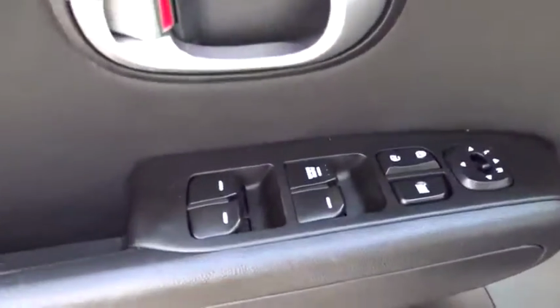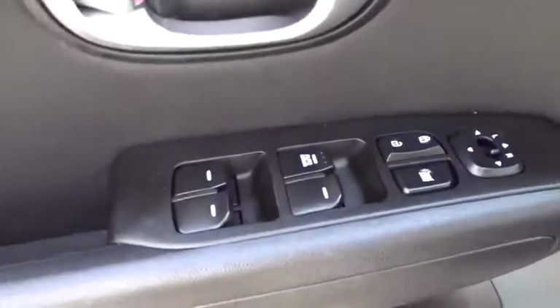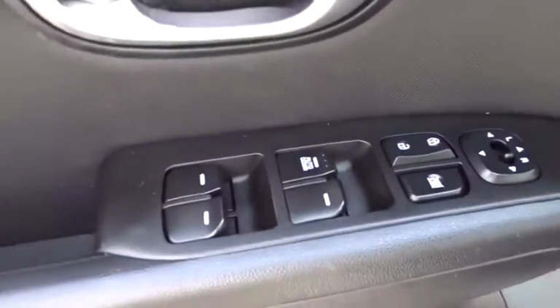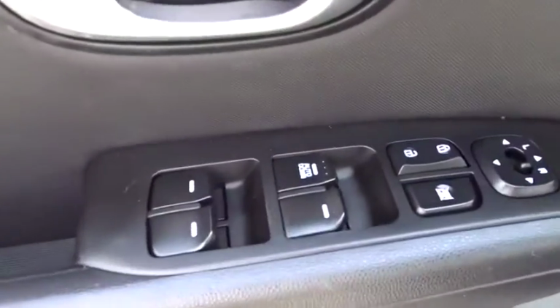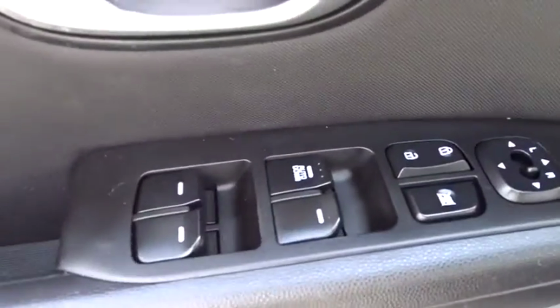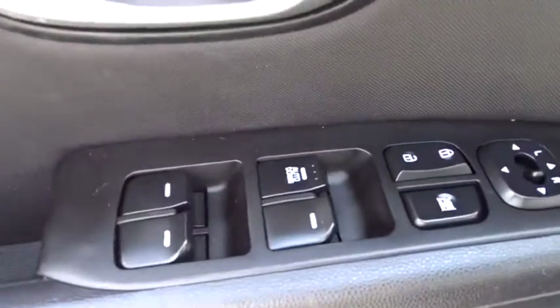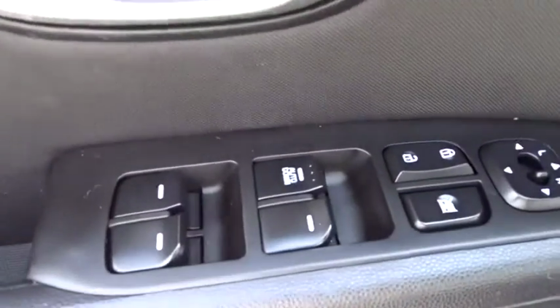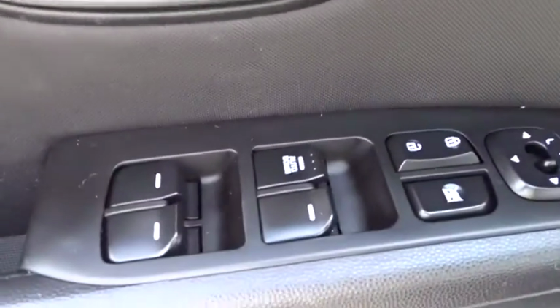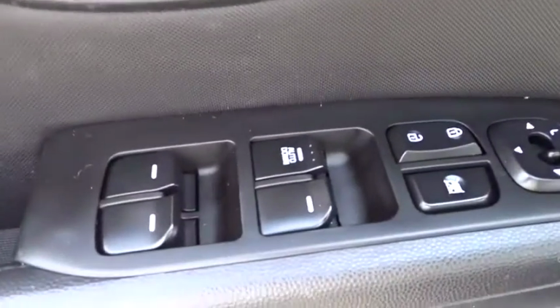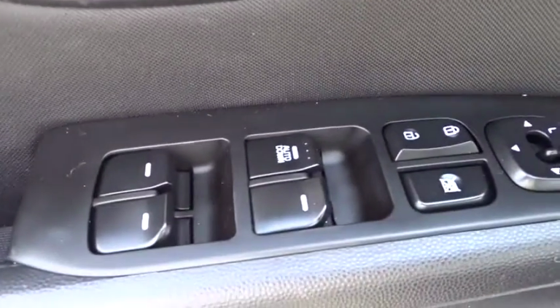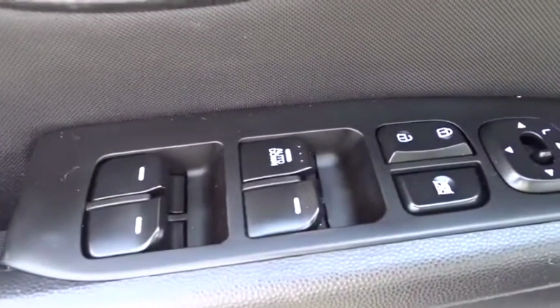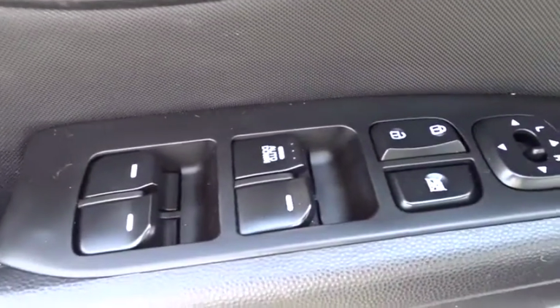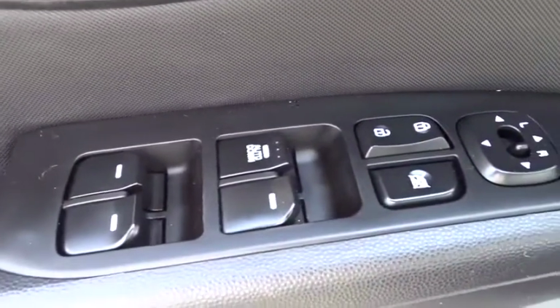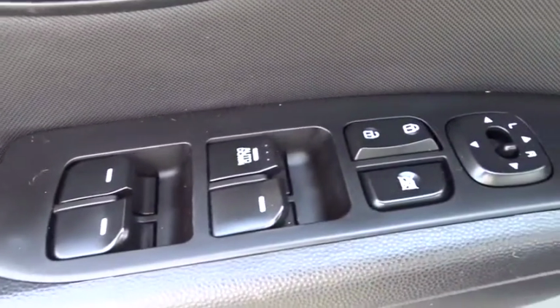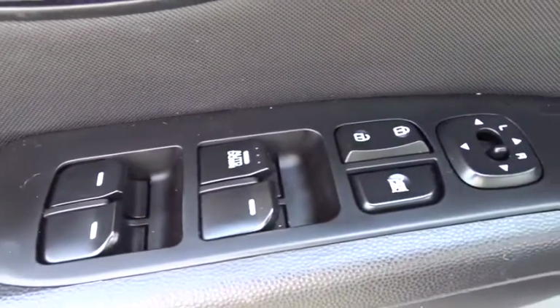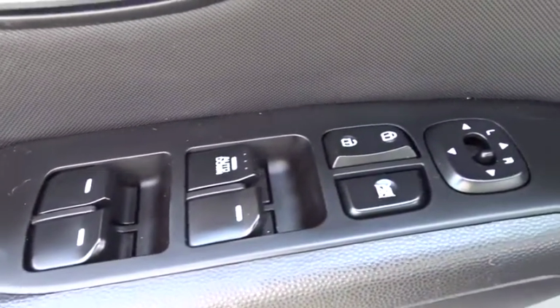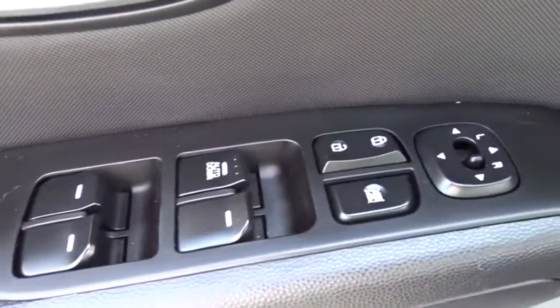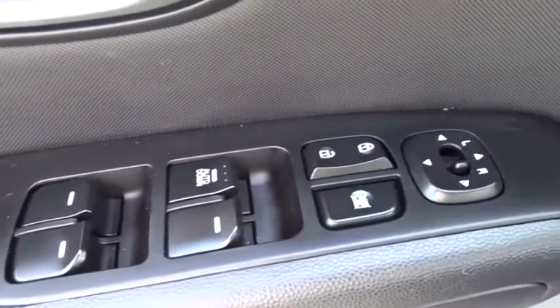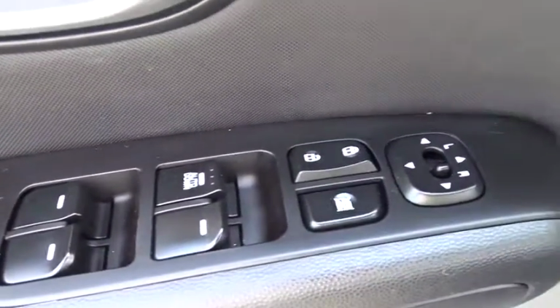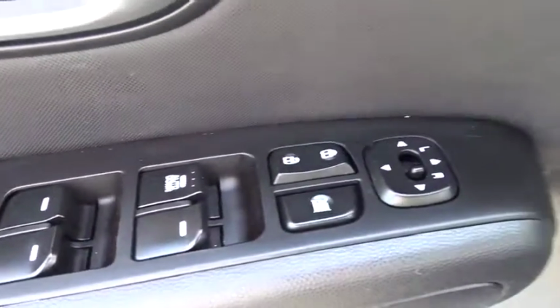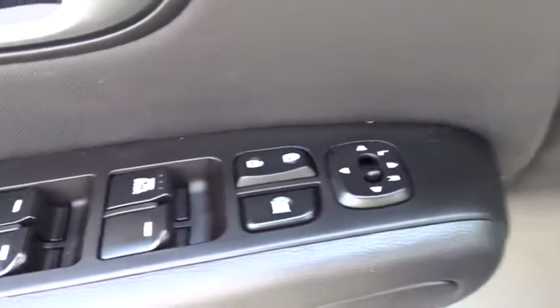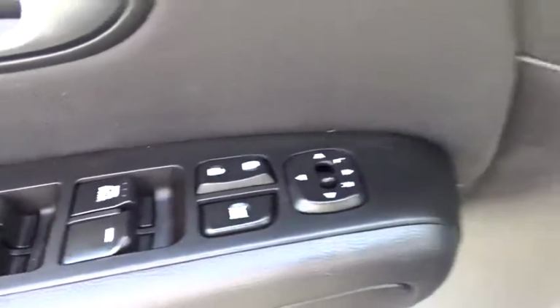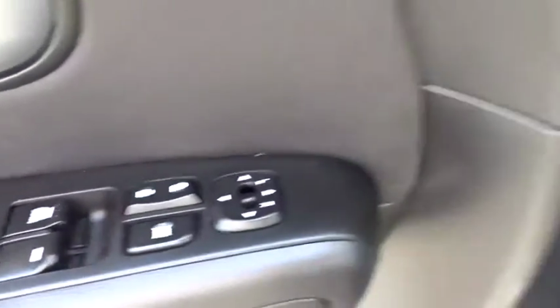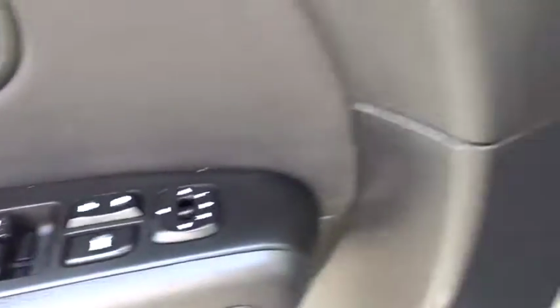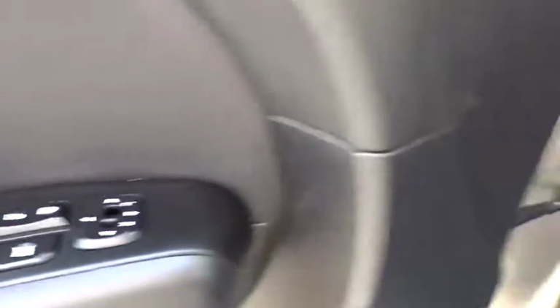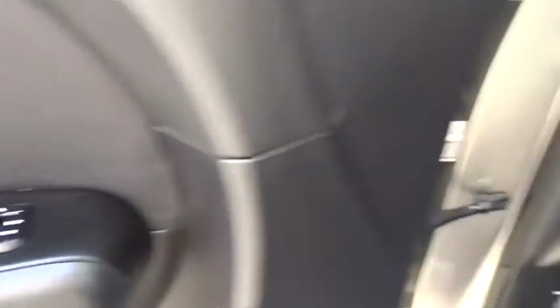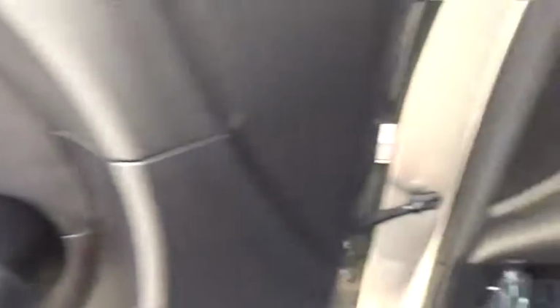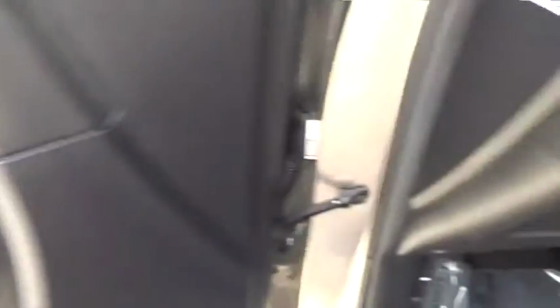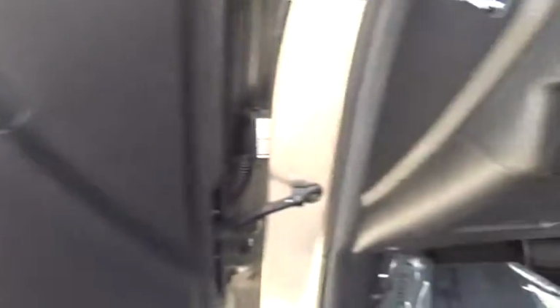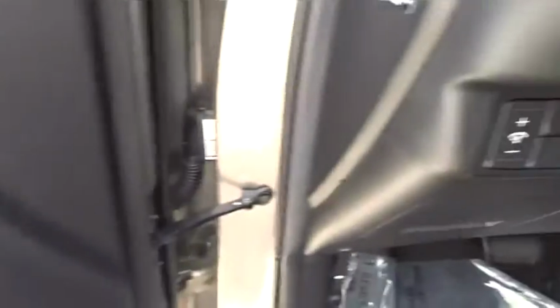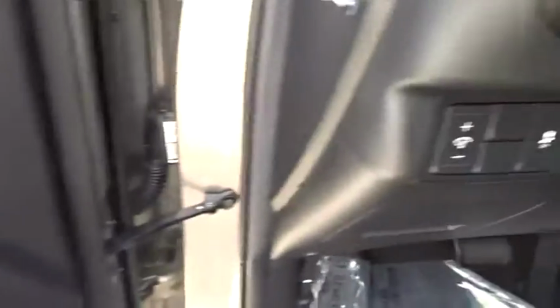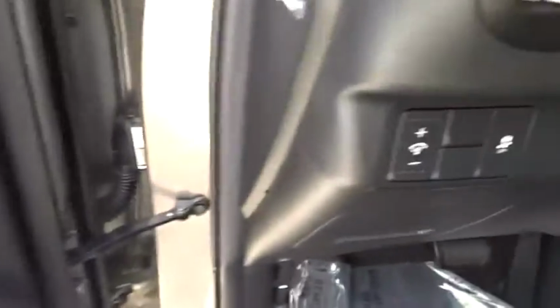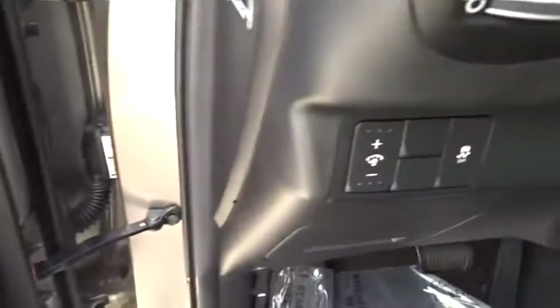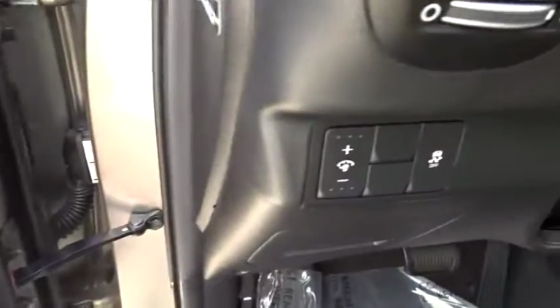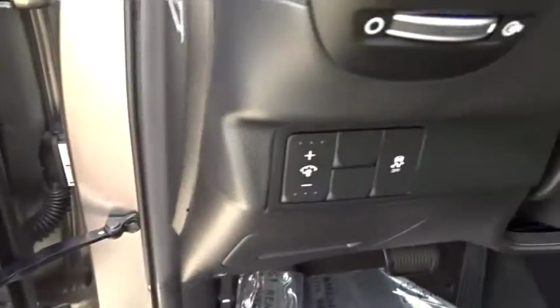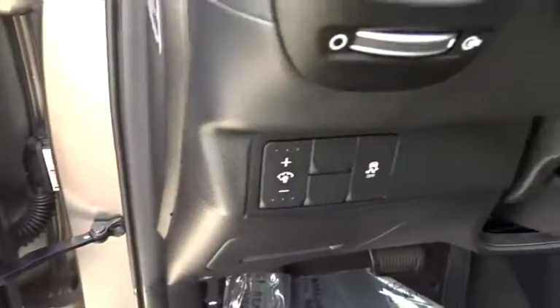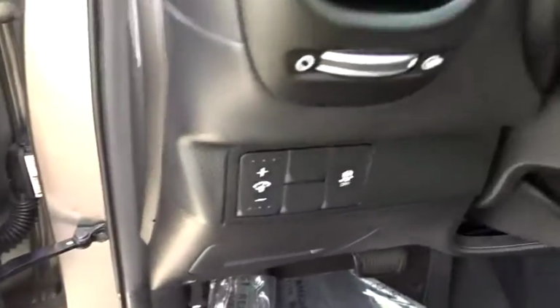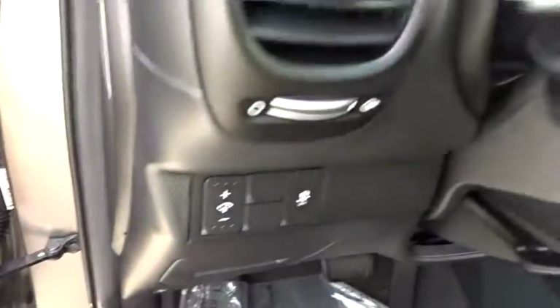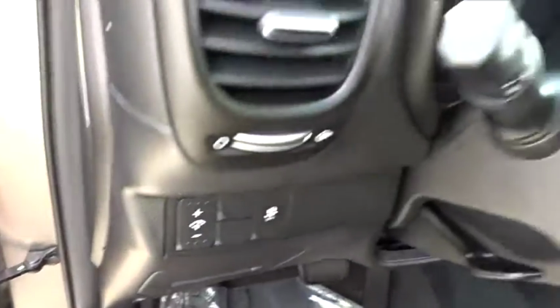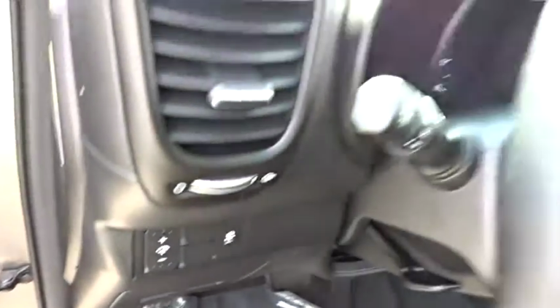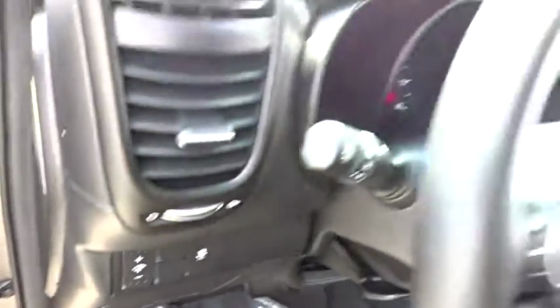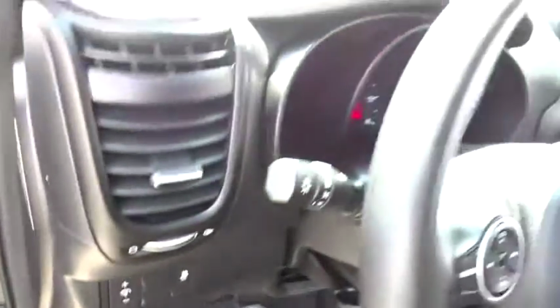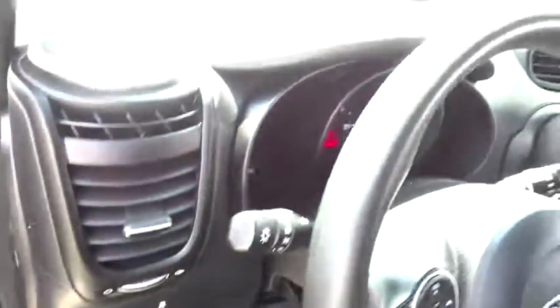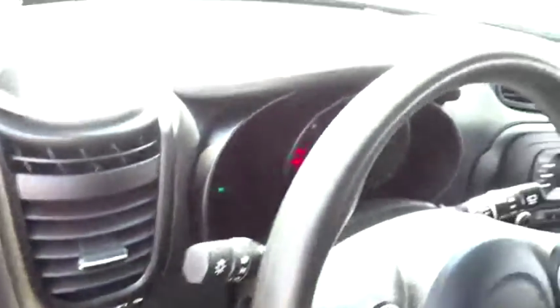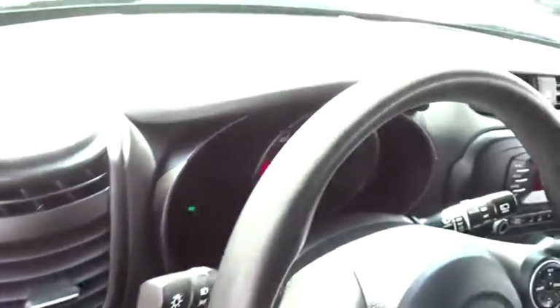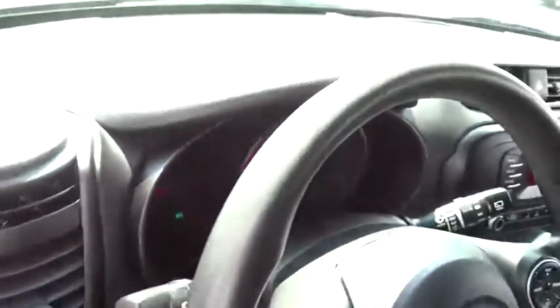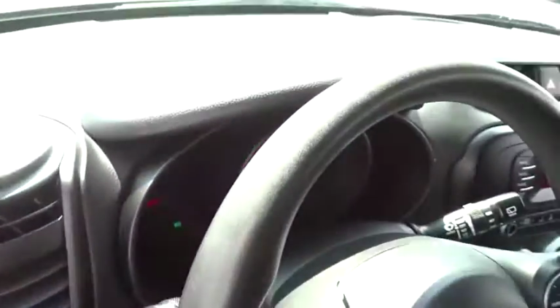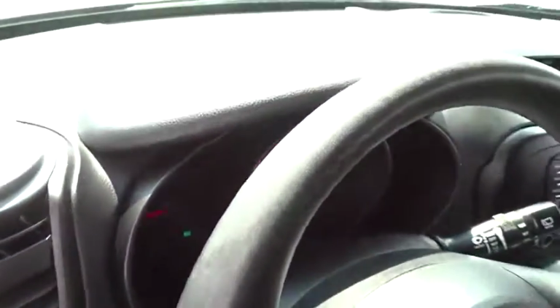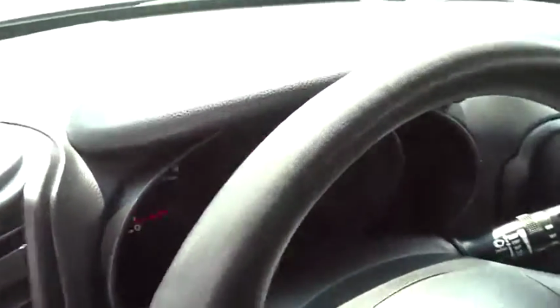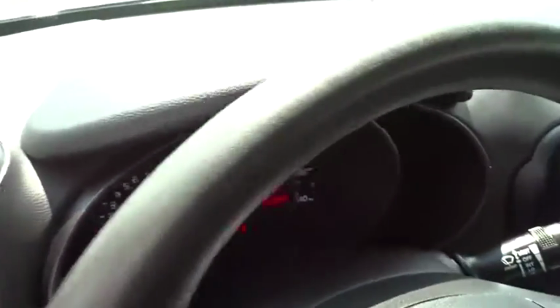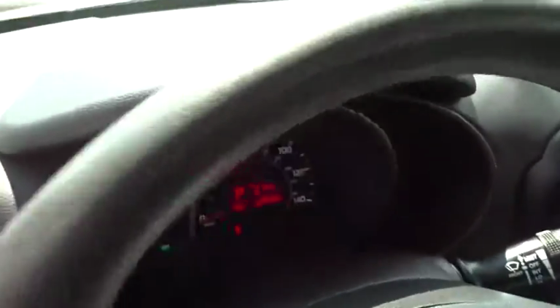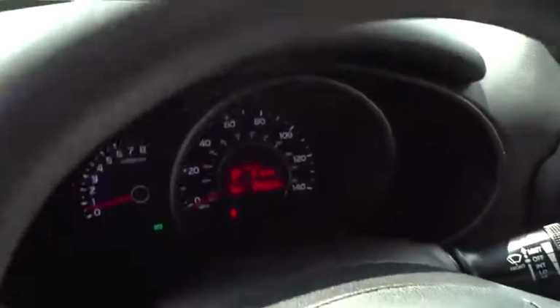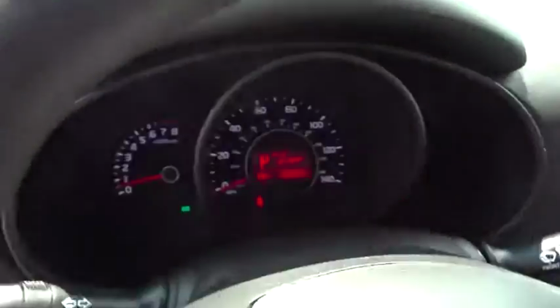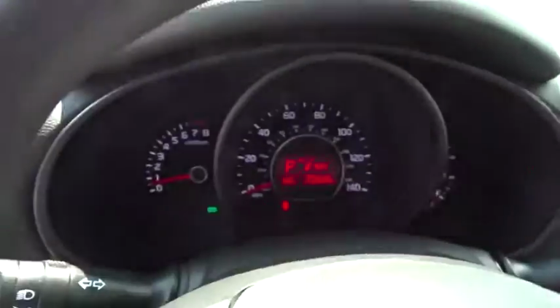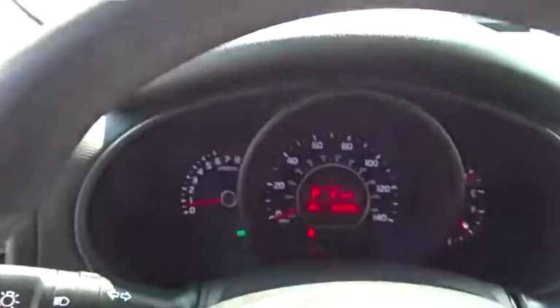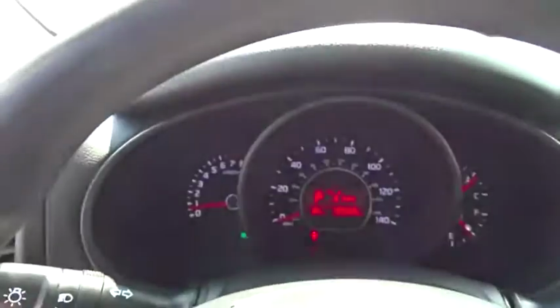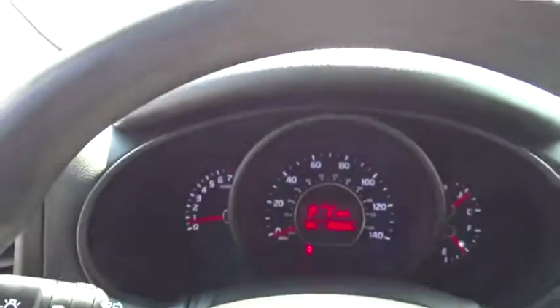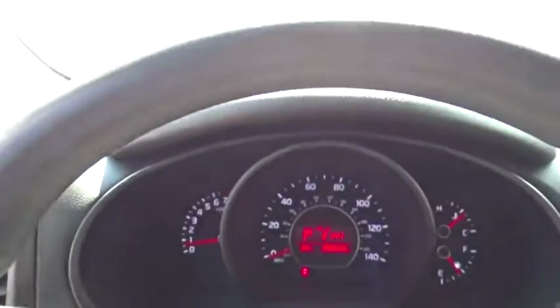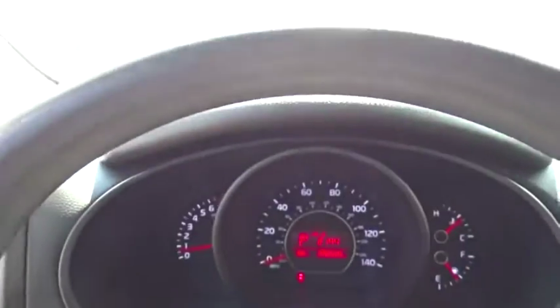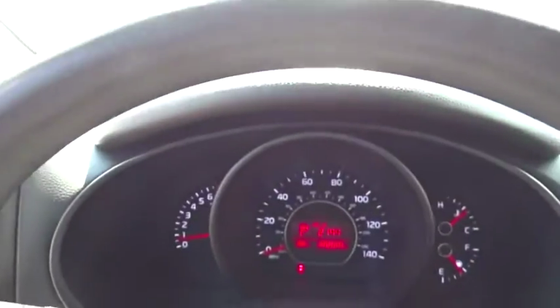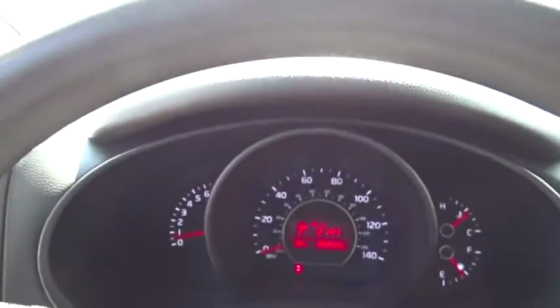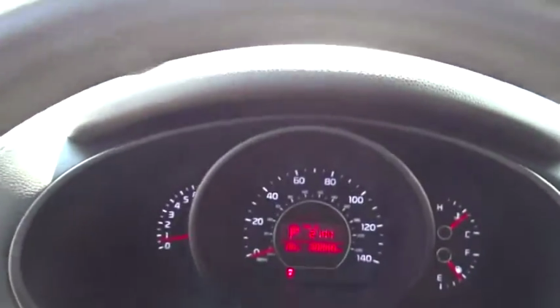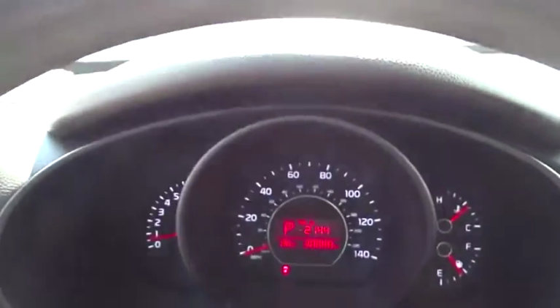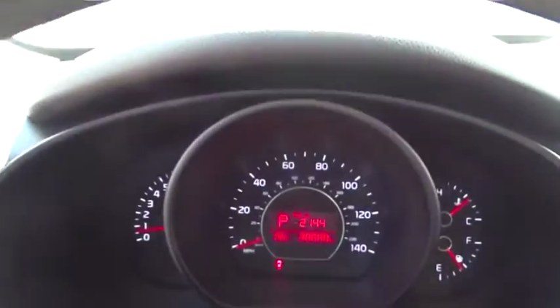Power windows, electronic stability control, panic alarm, tachometer, overhead console, remote keyless entry.